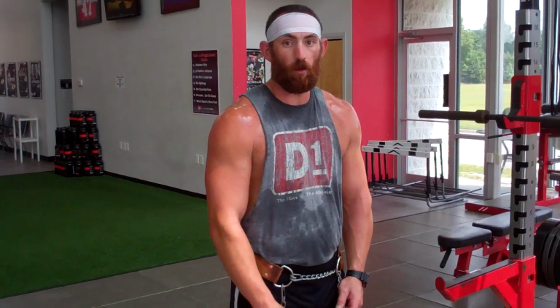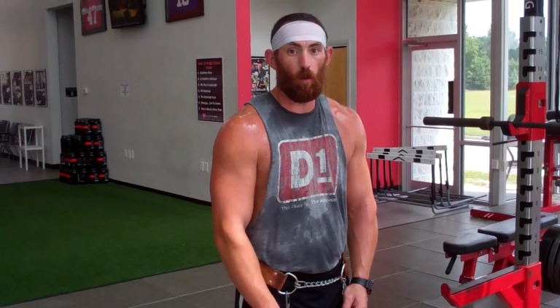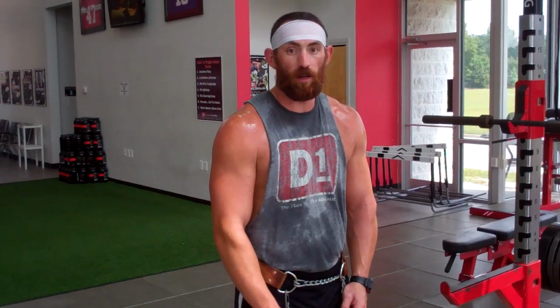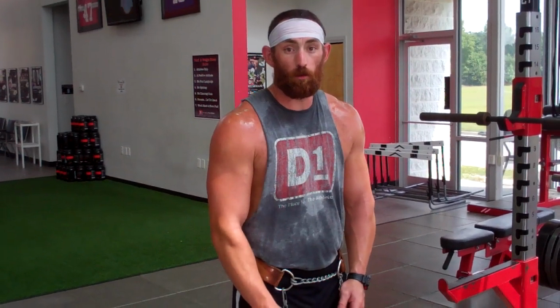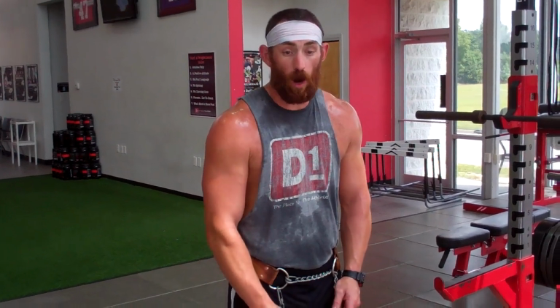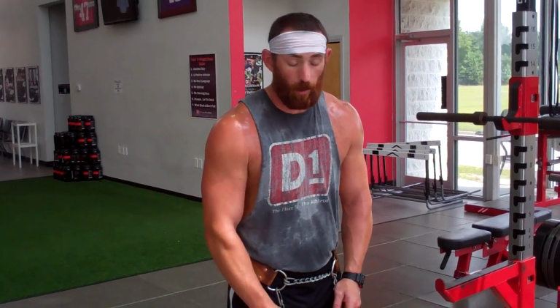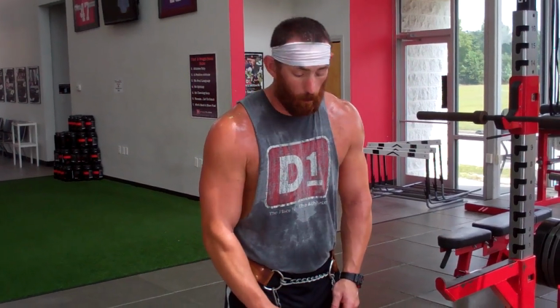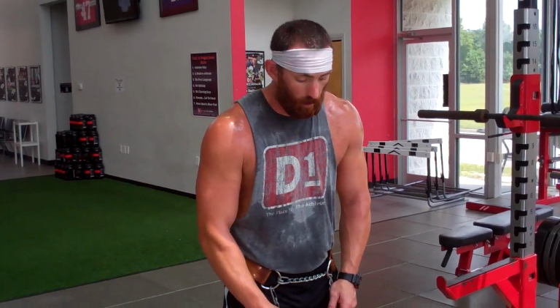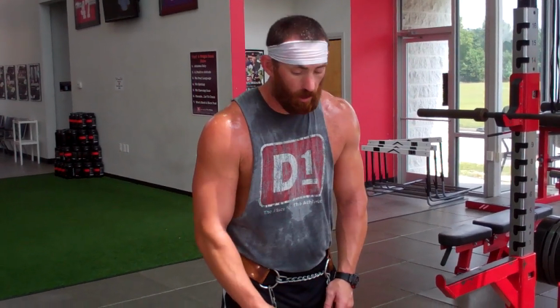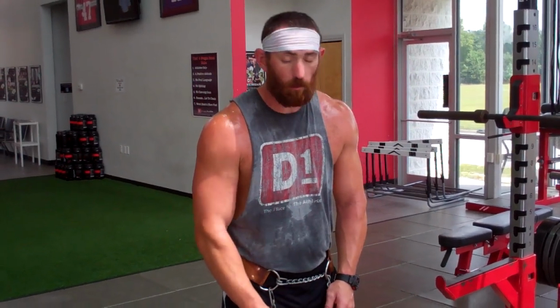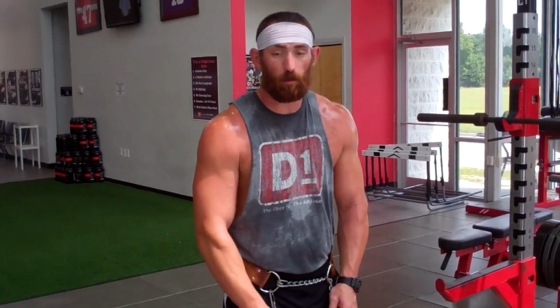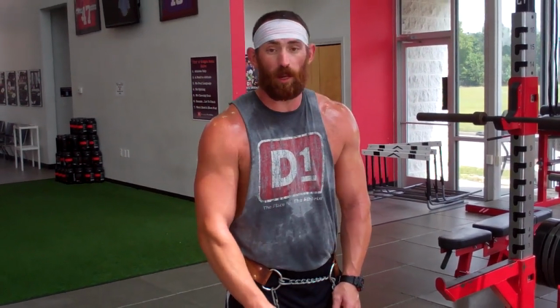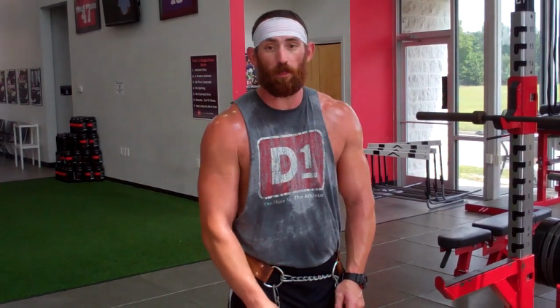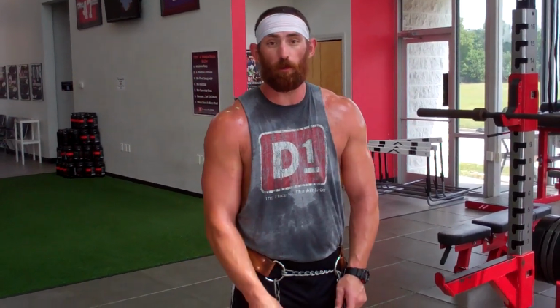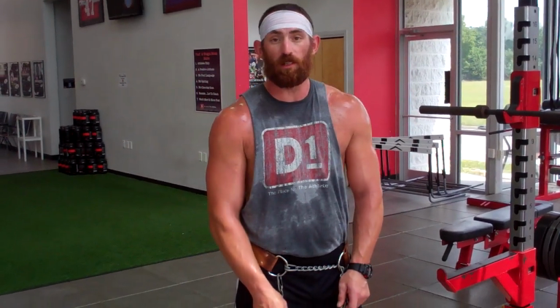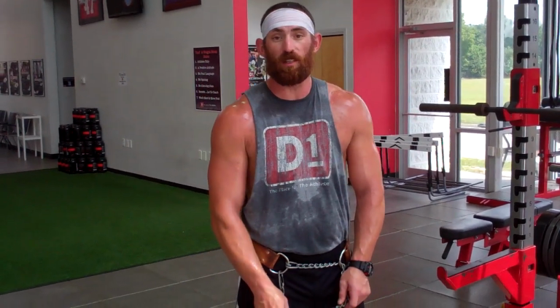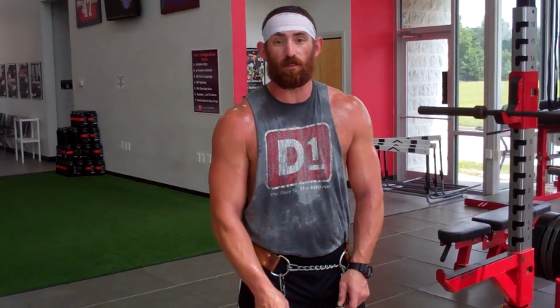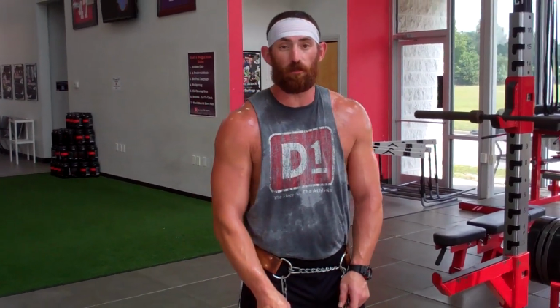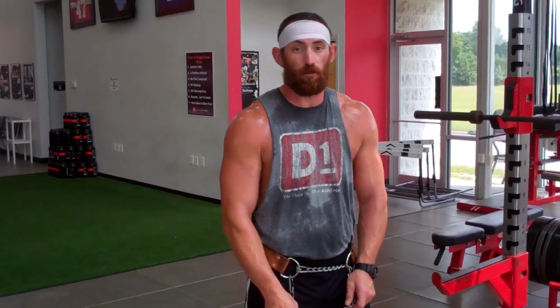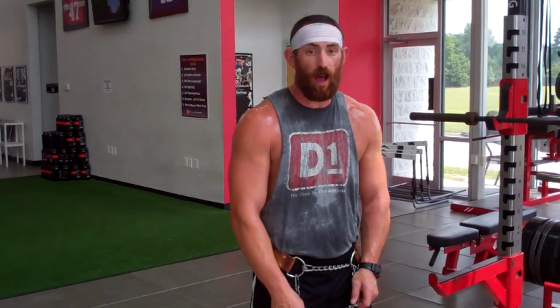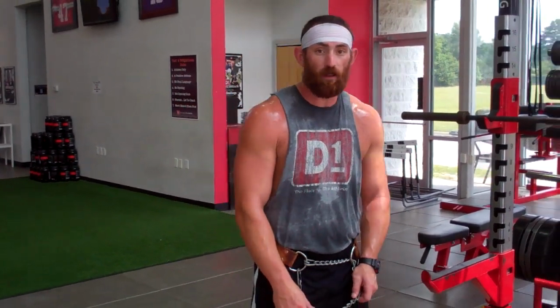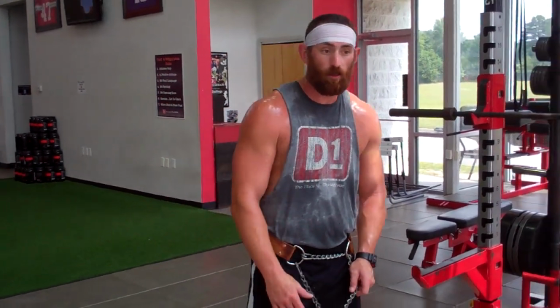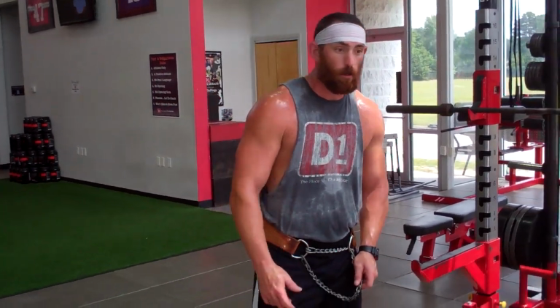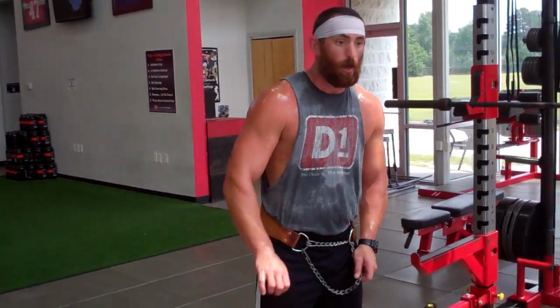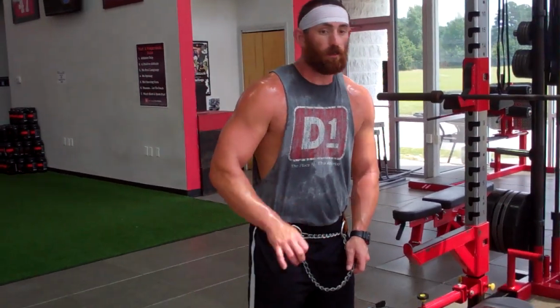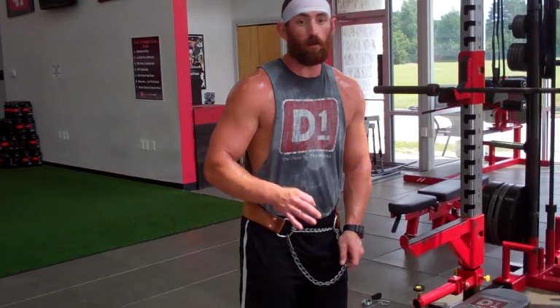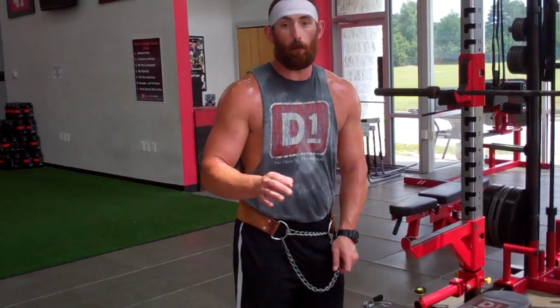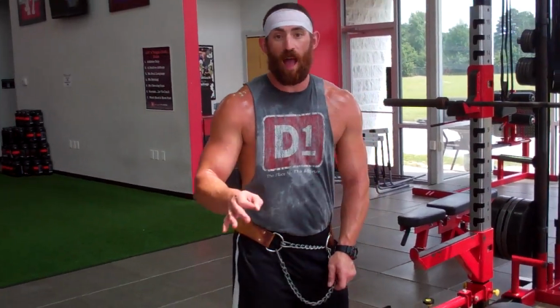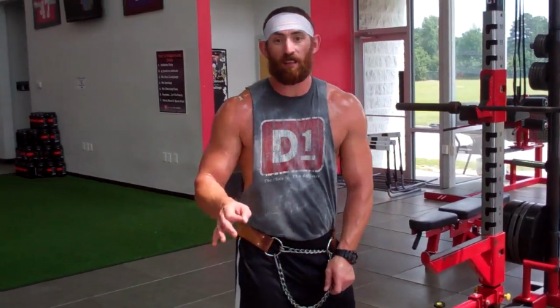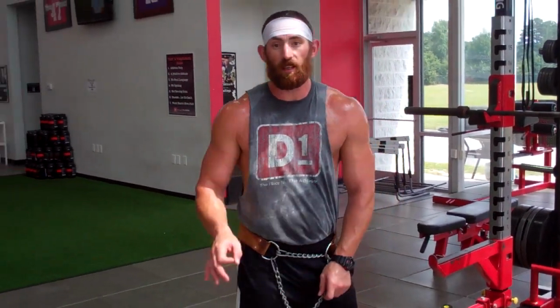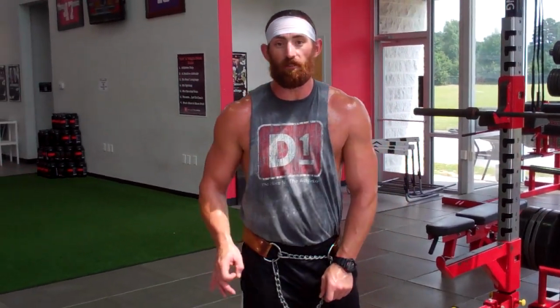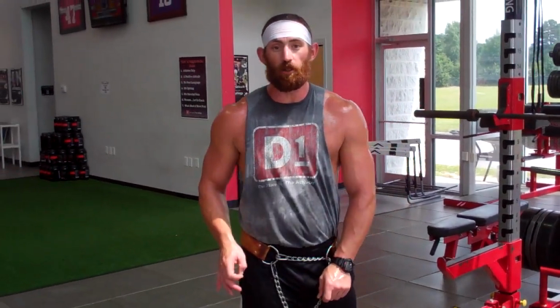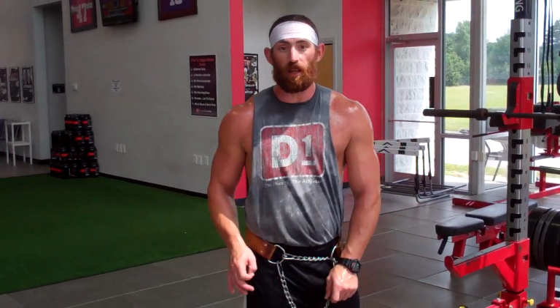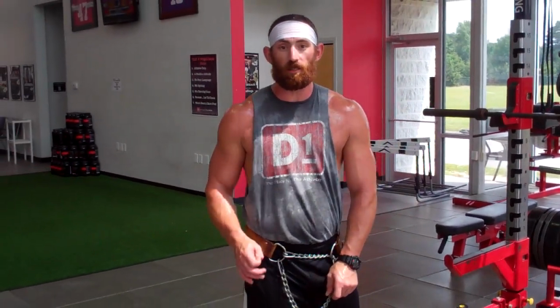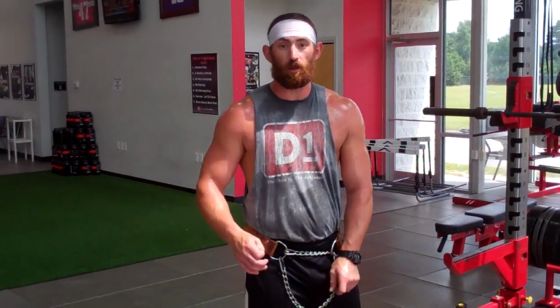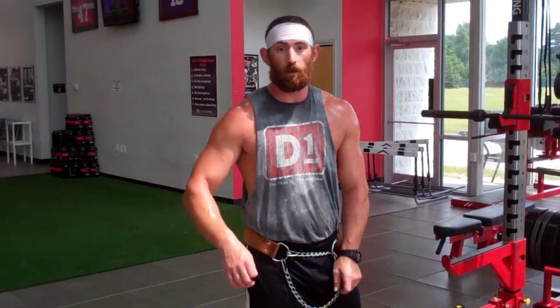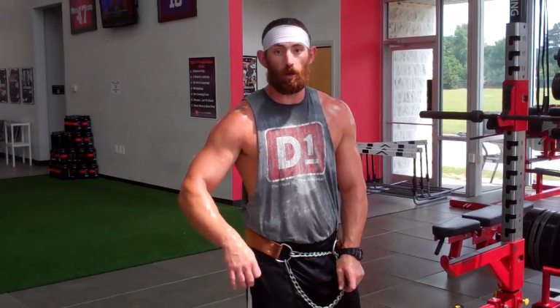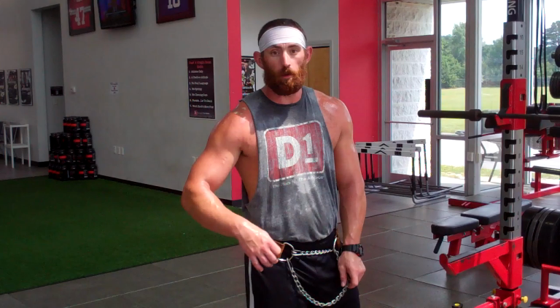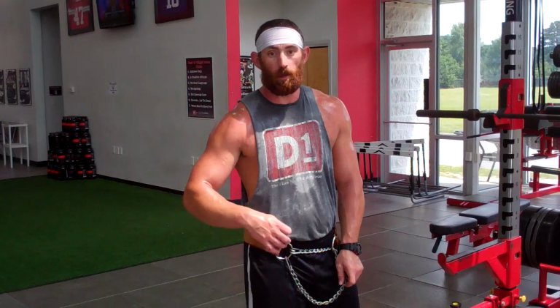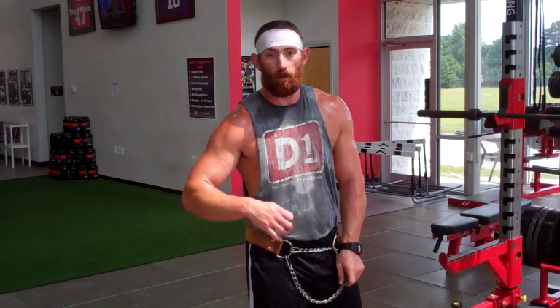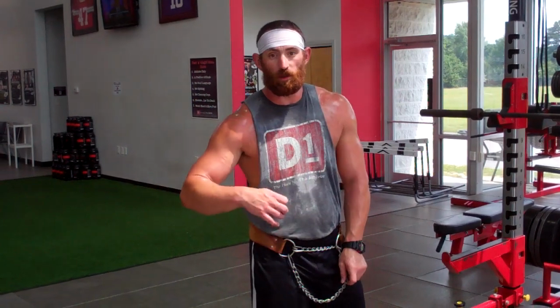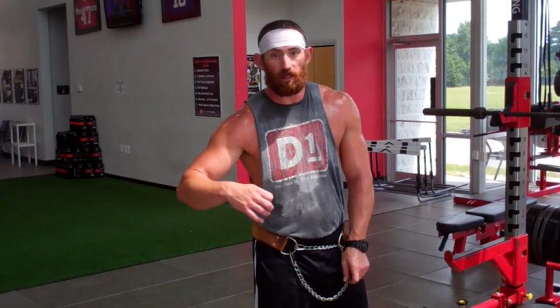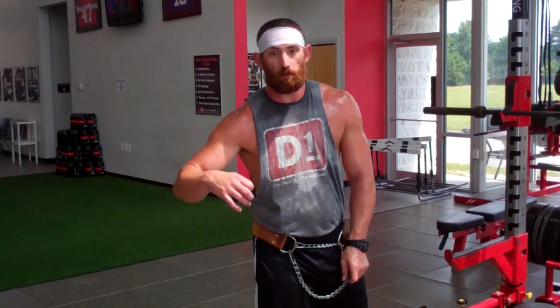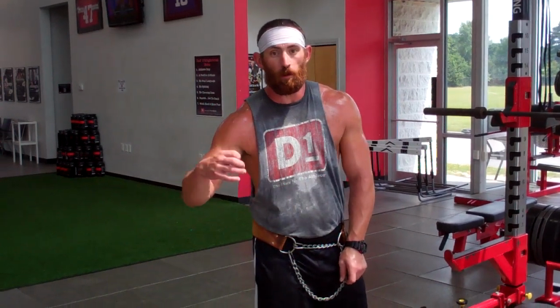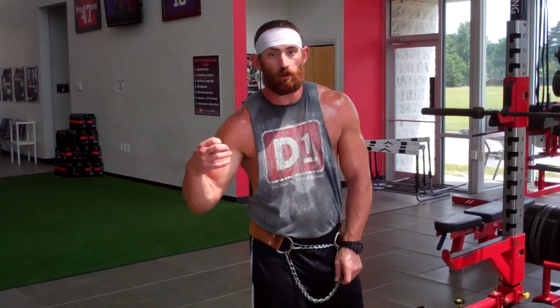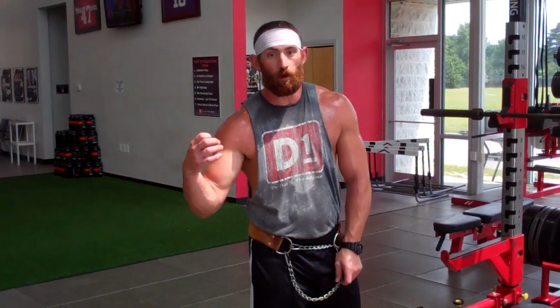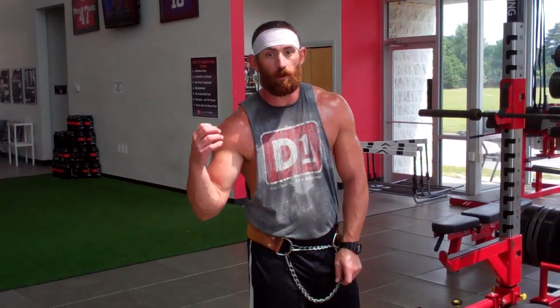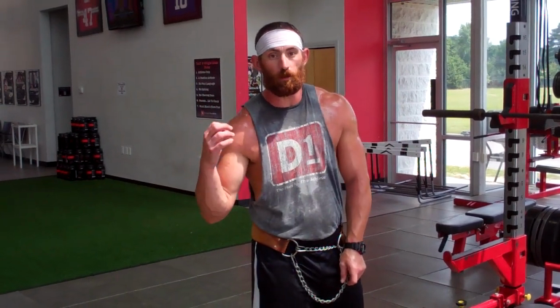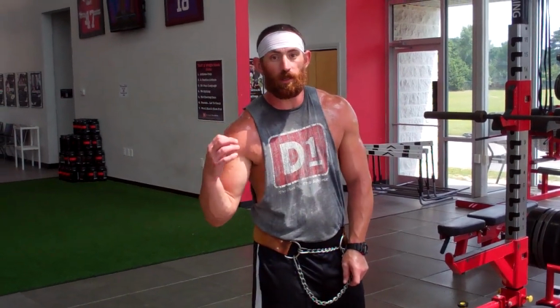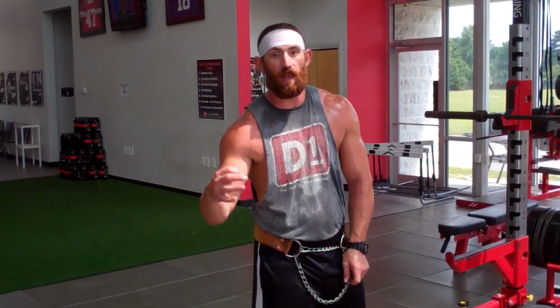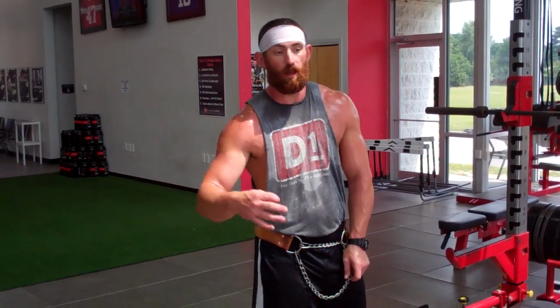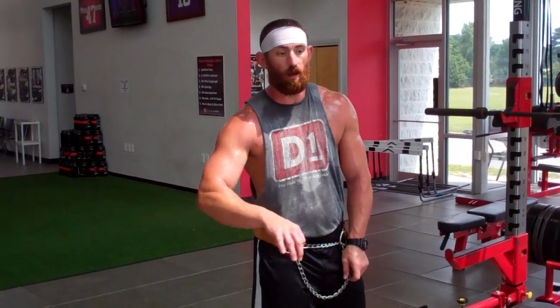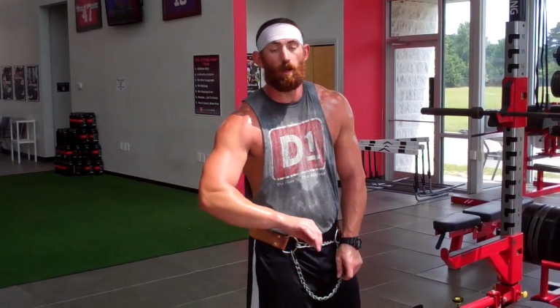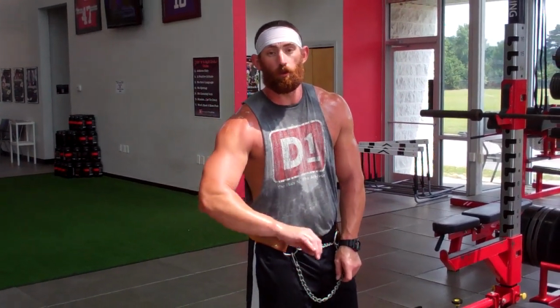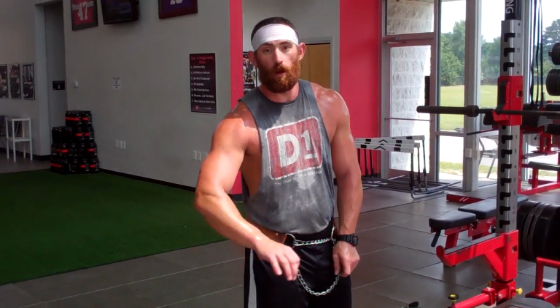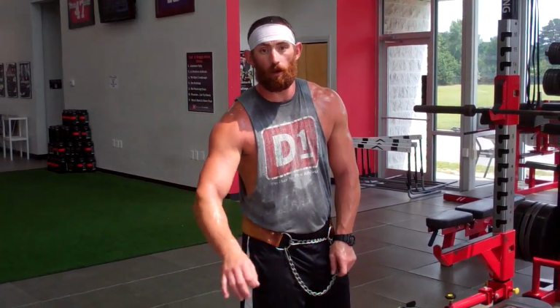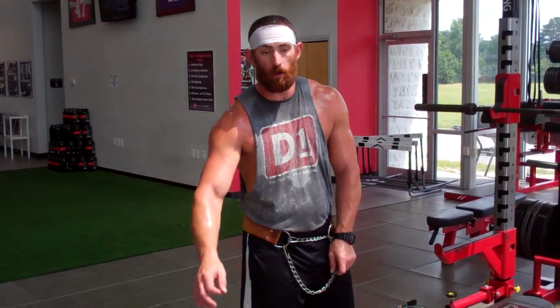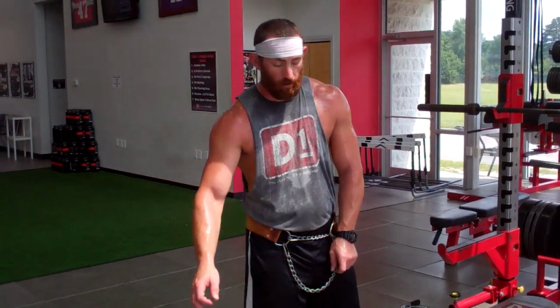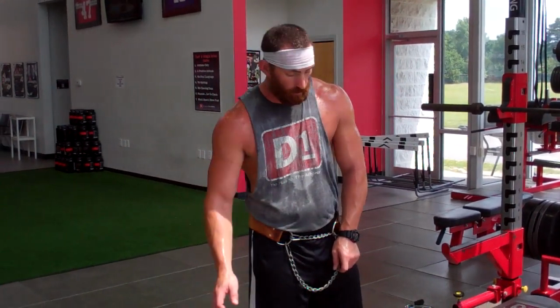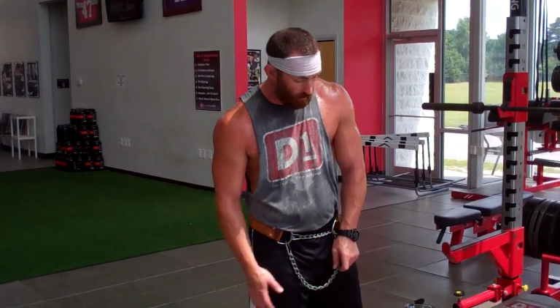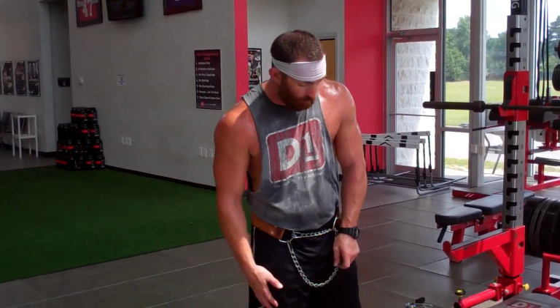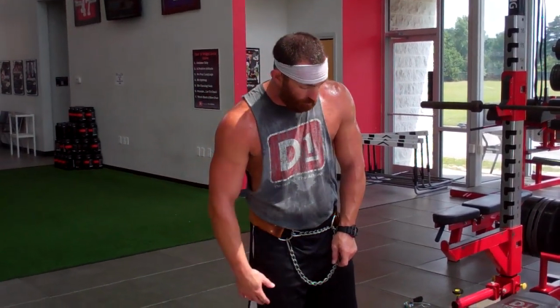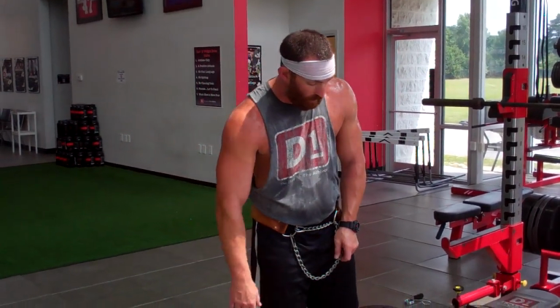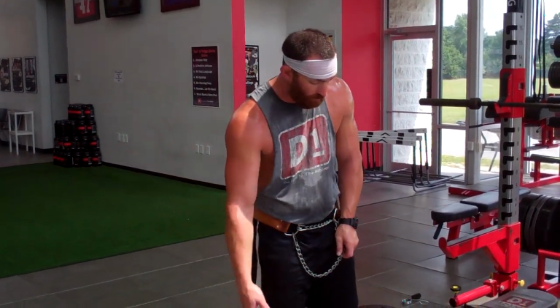Weighted rocket push-ups, we've got three sets of five. It's a max effort day, so we're going to be using as much weight as we can throughout all of these exercises.